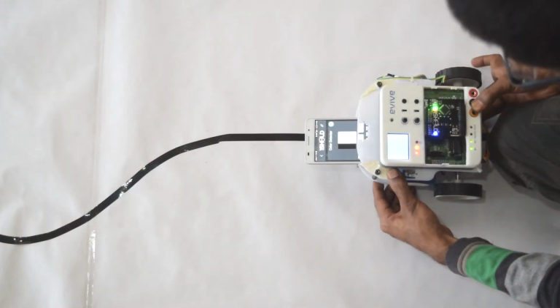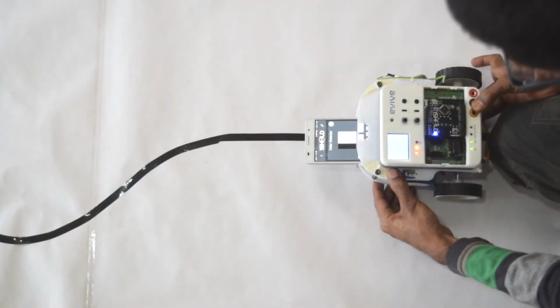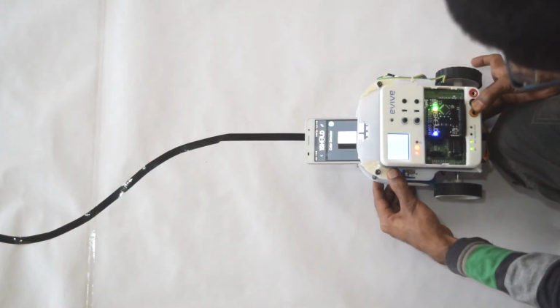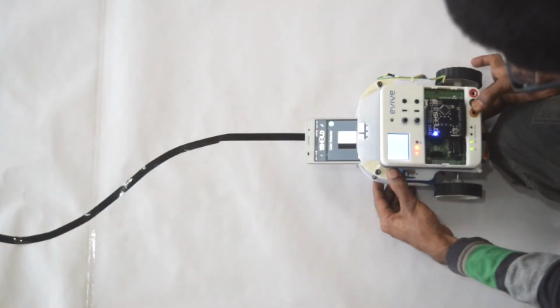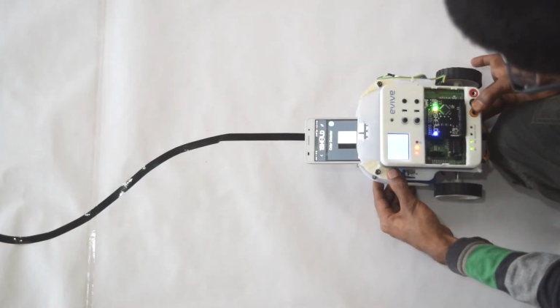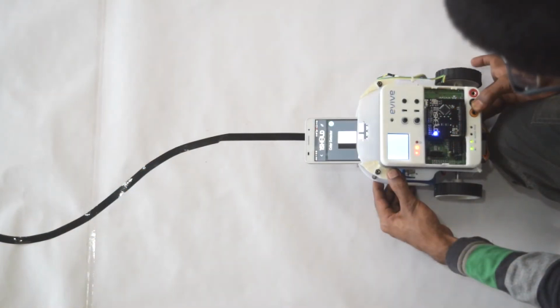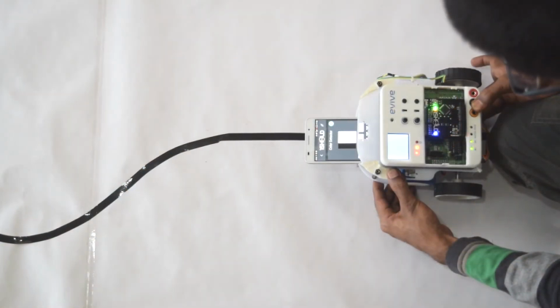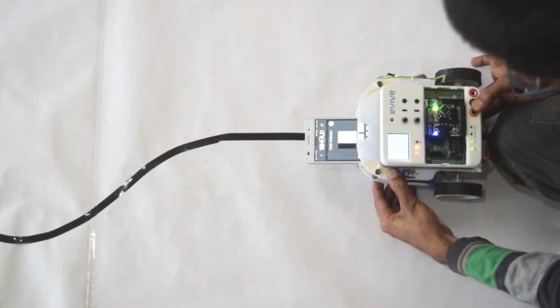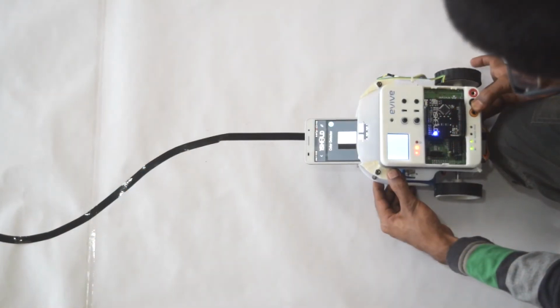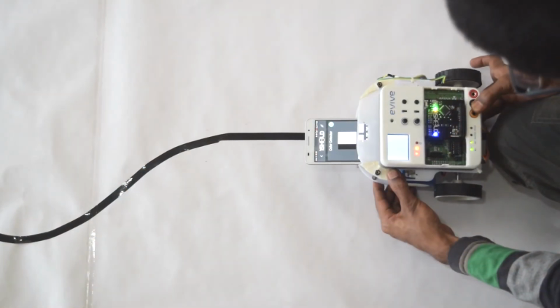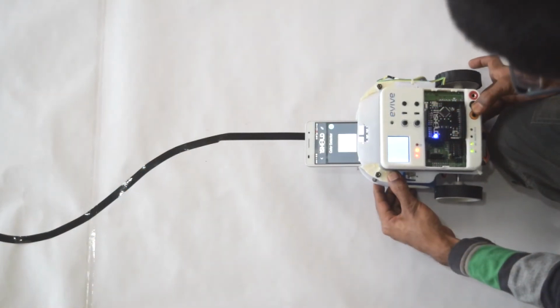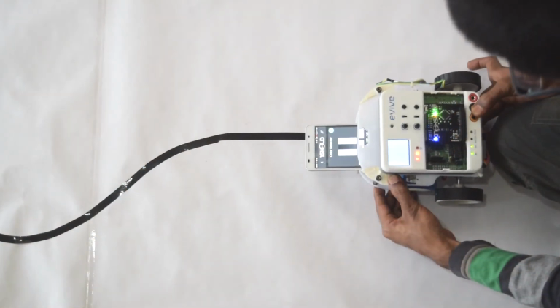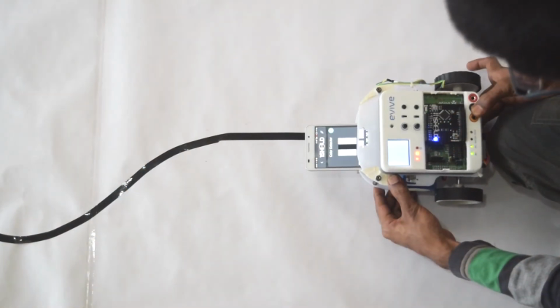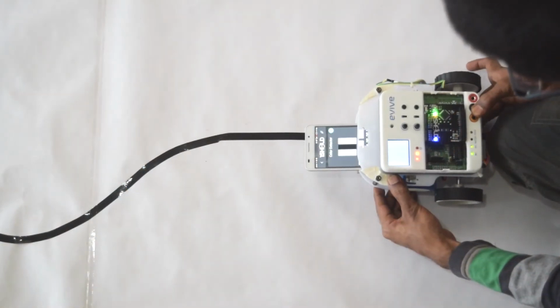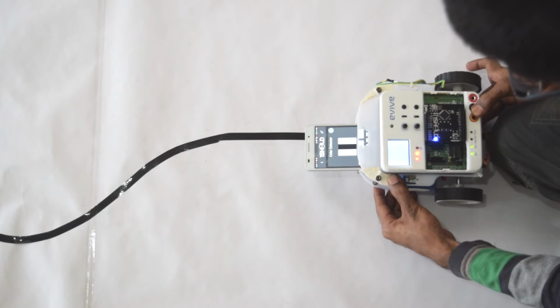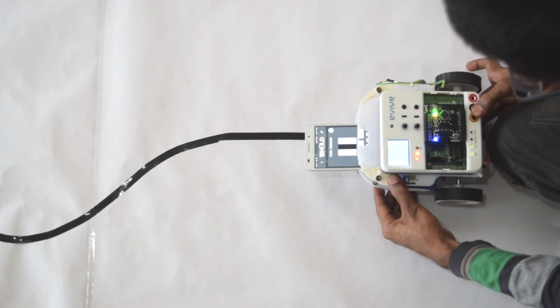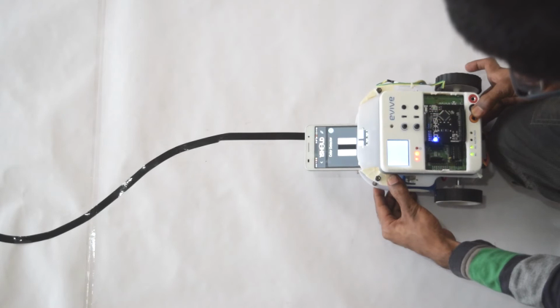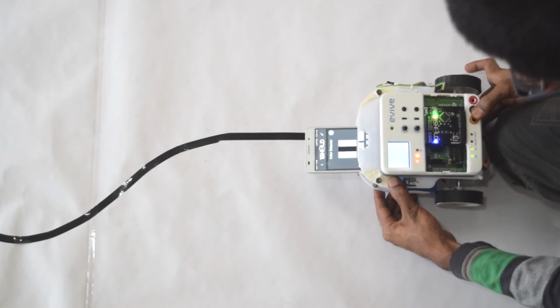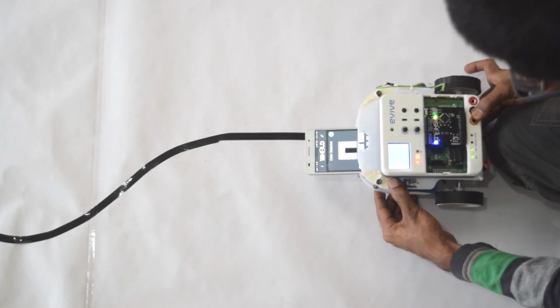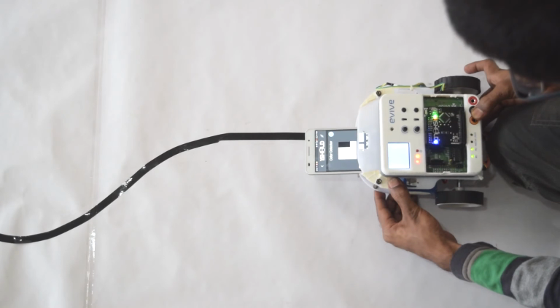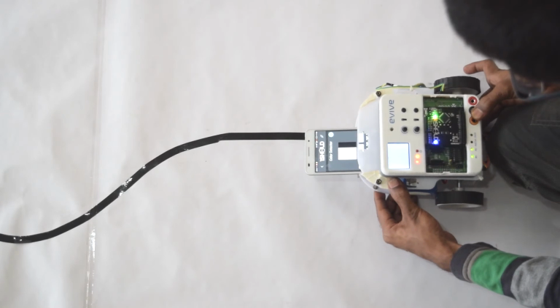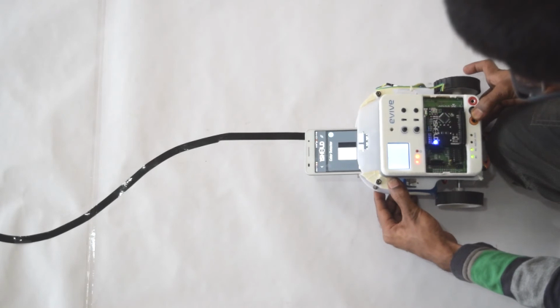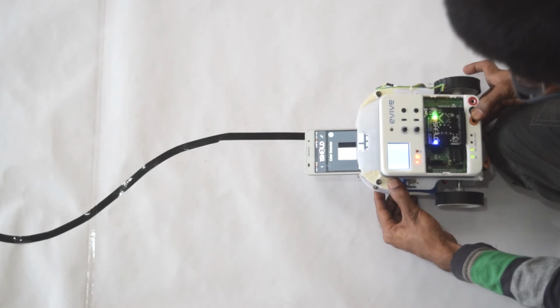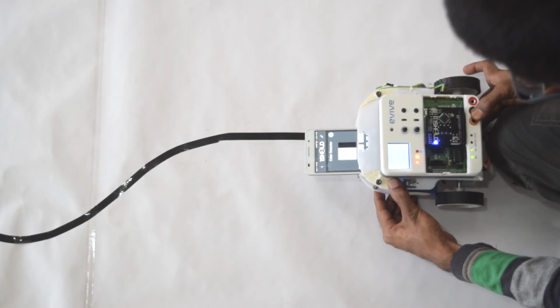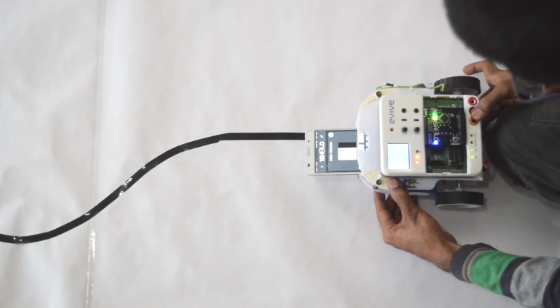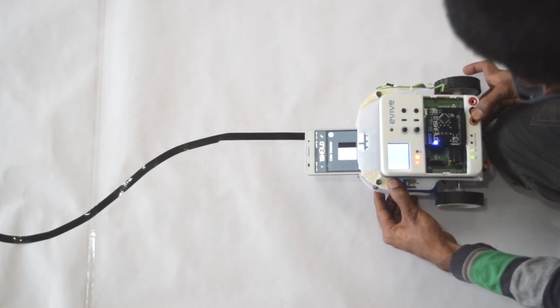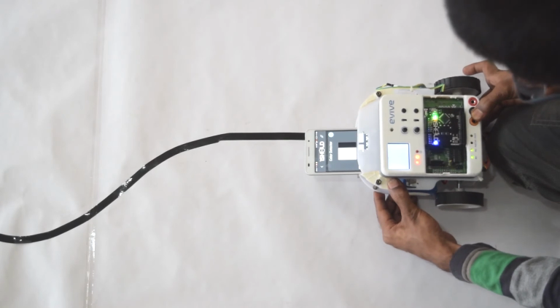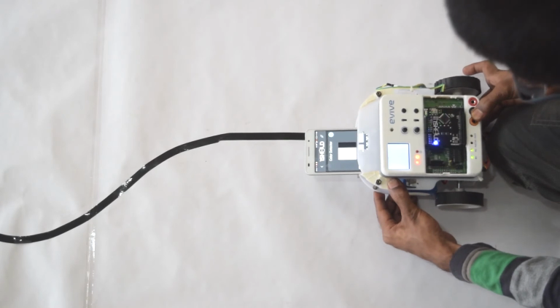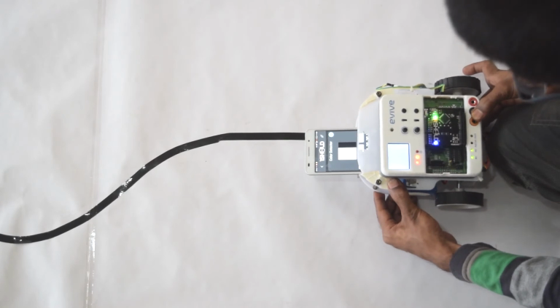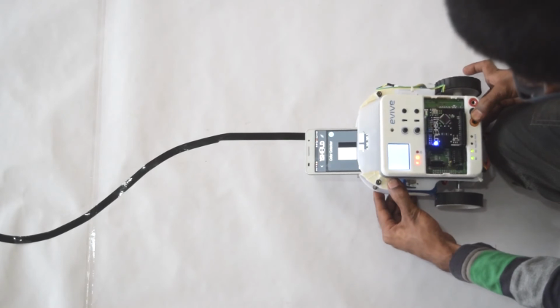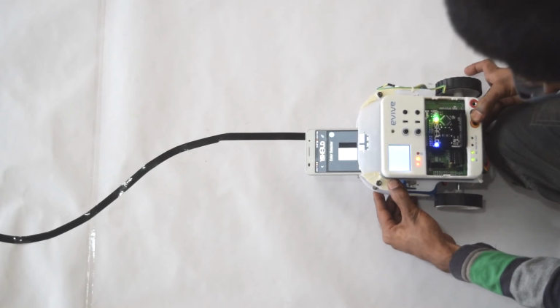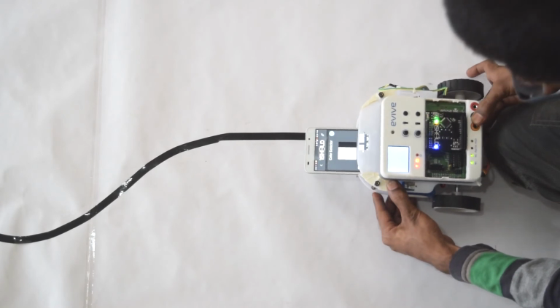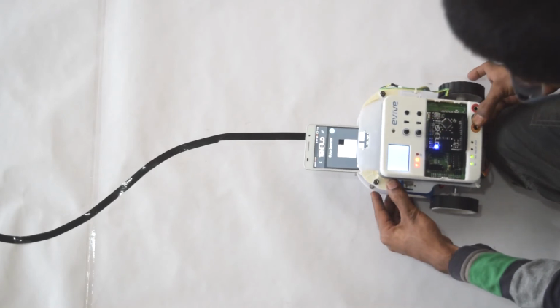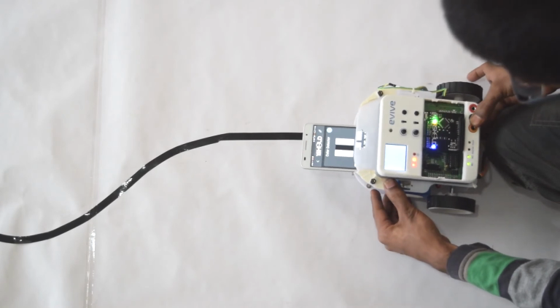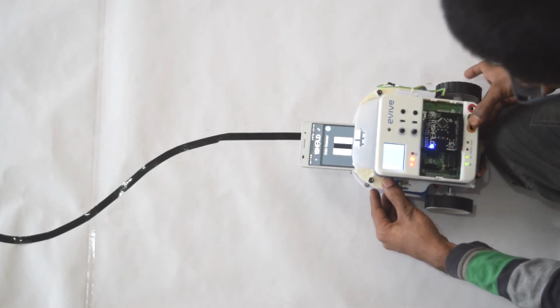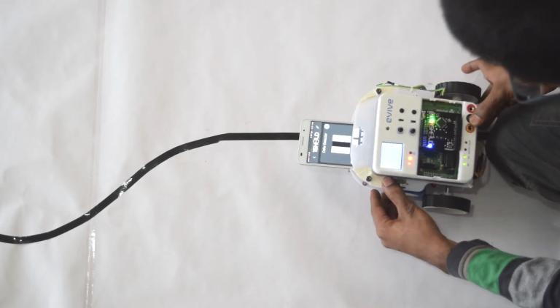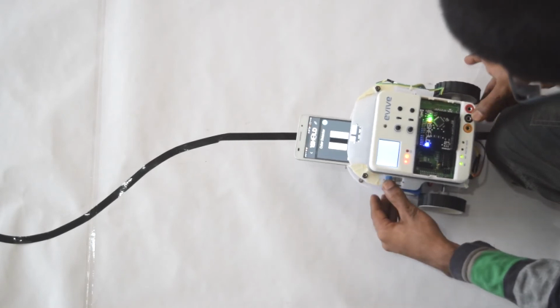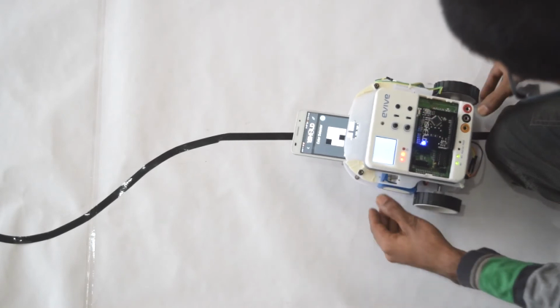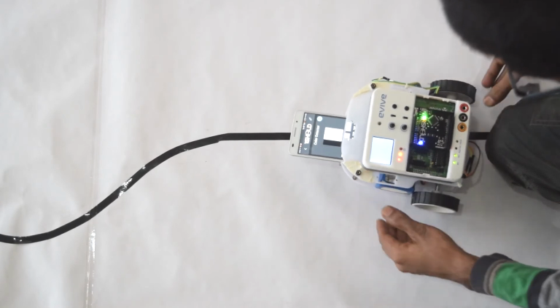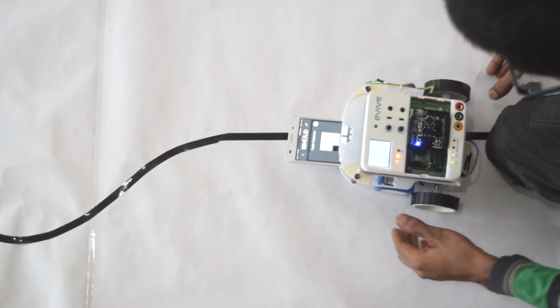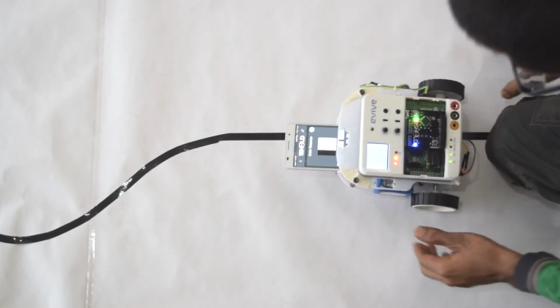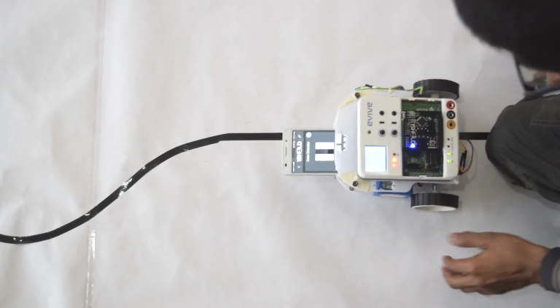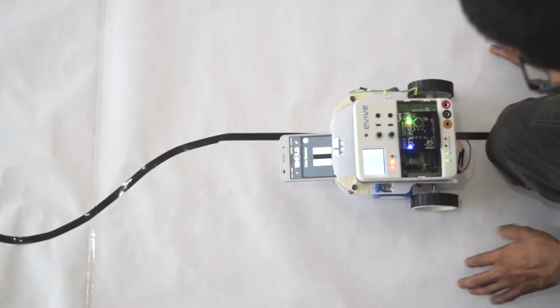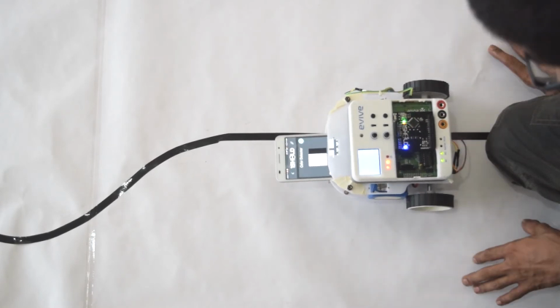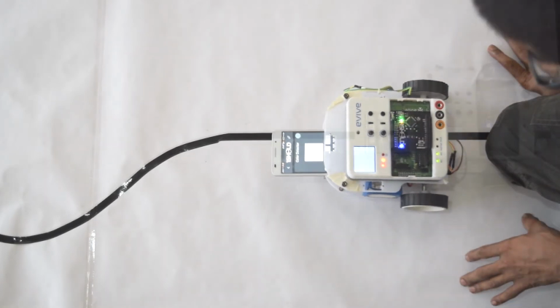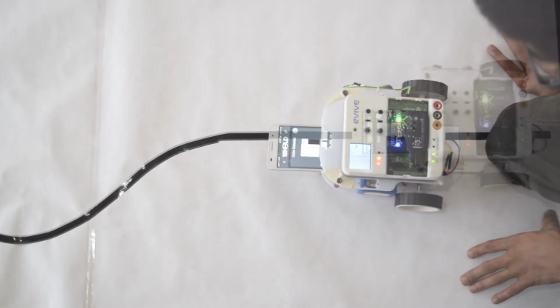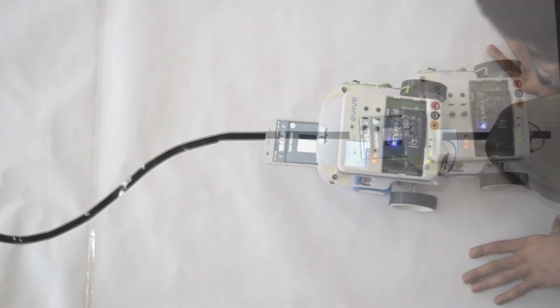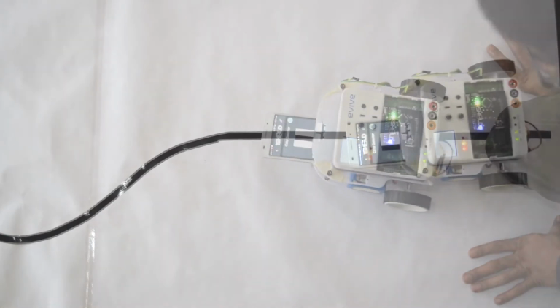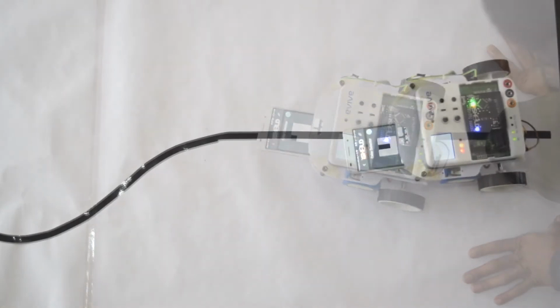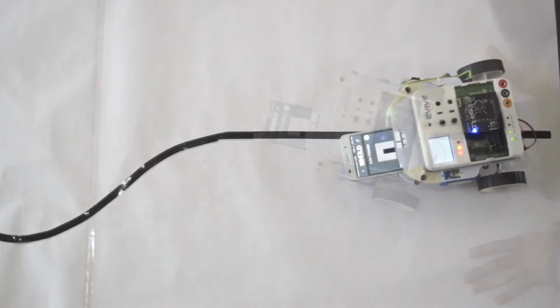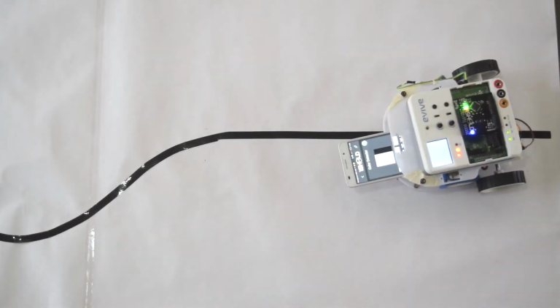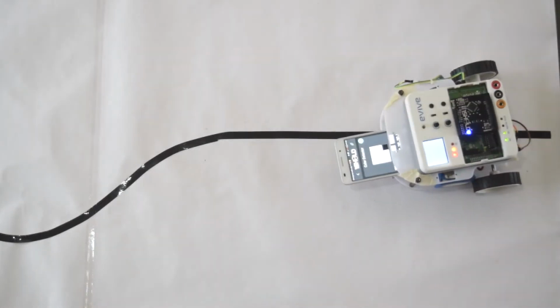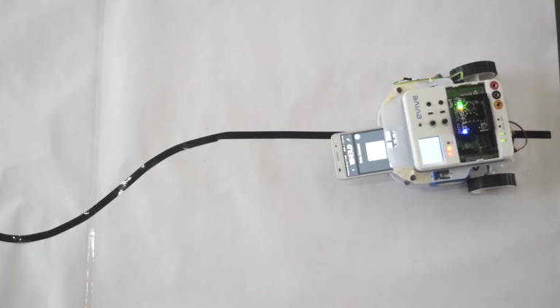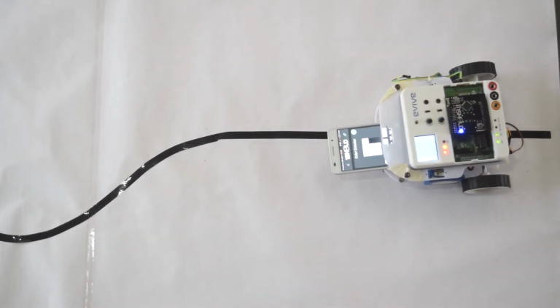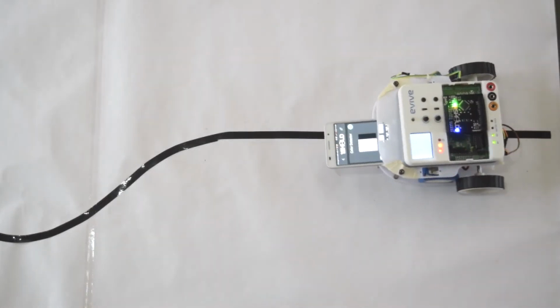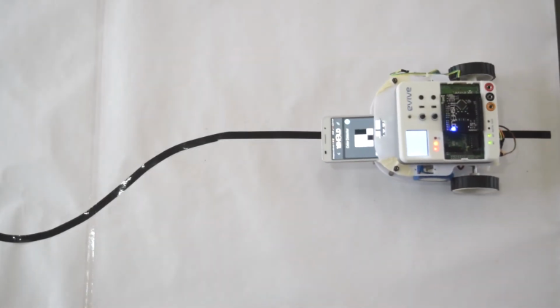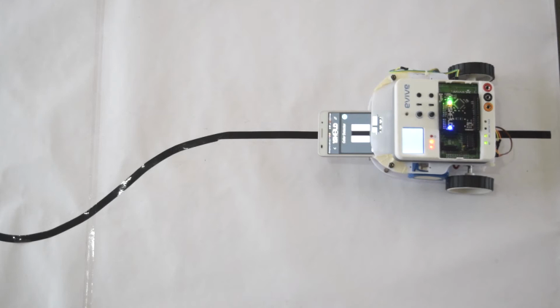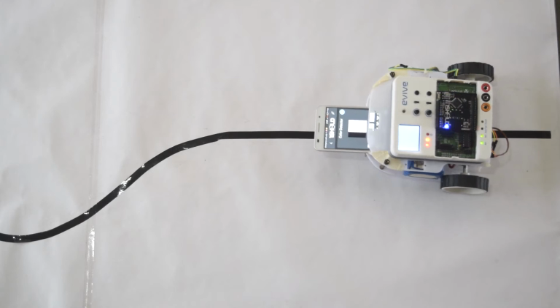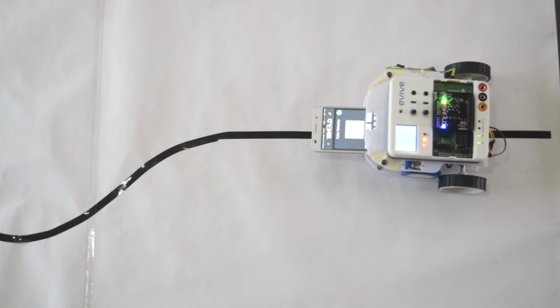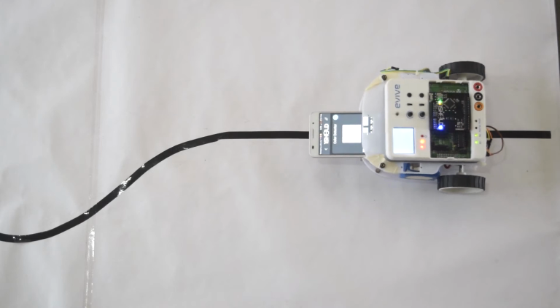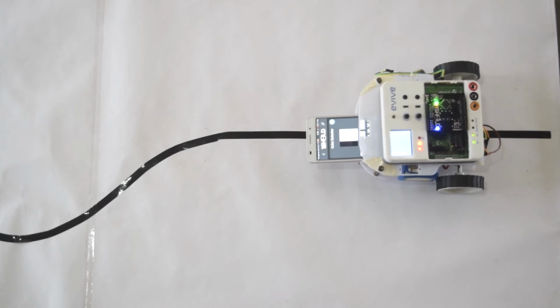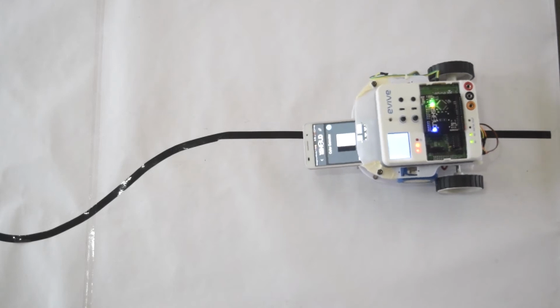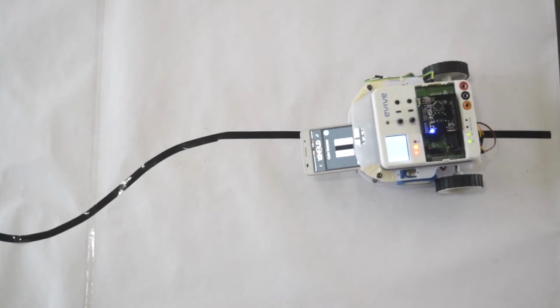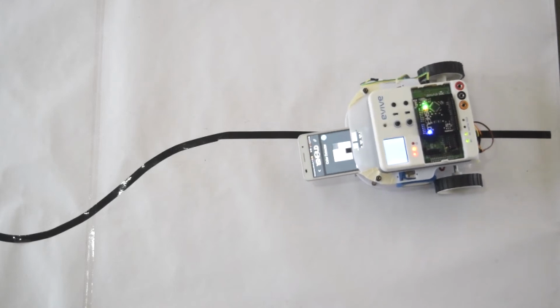Just upload the code and configure the OneShield app for using the smartphone's camera as a sensor. Now you are ready to go.